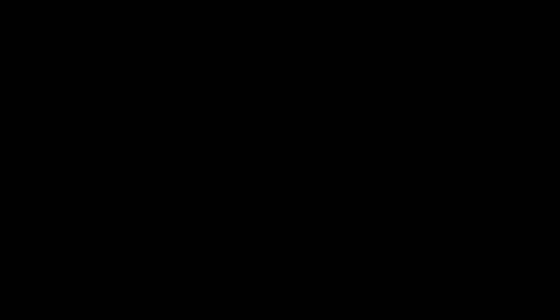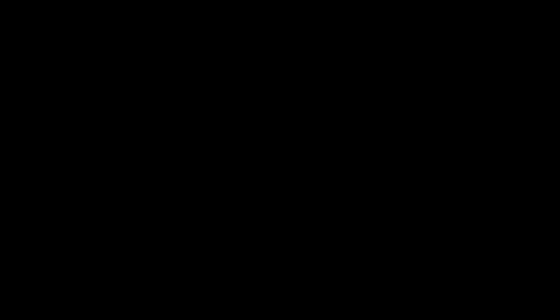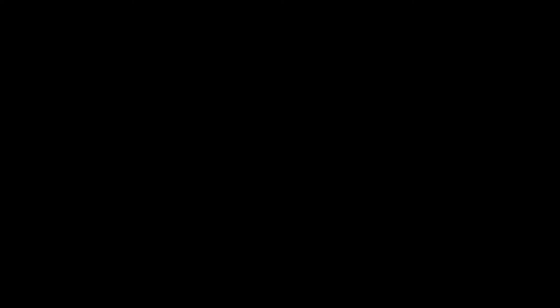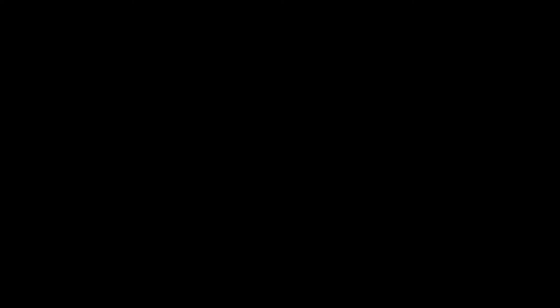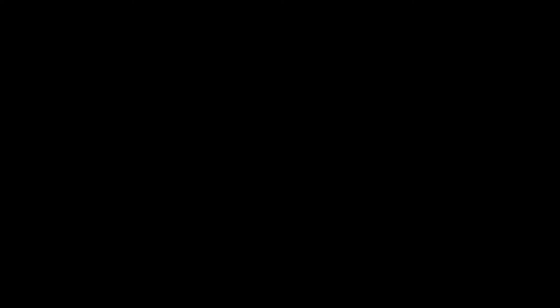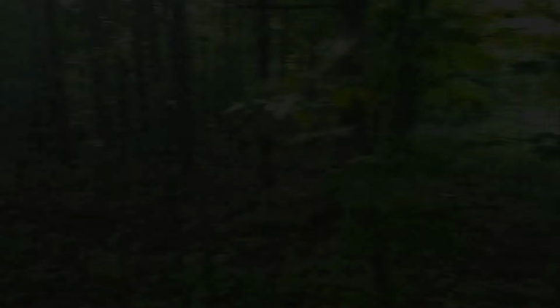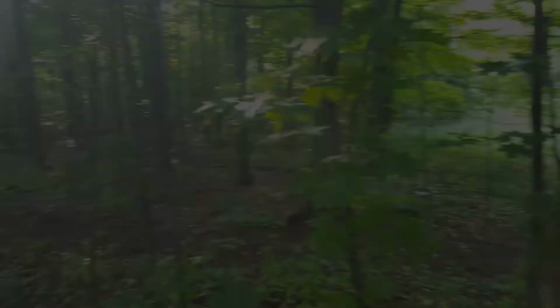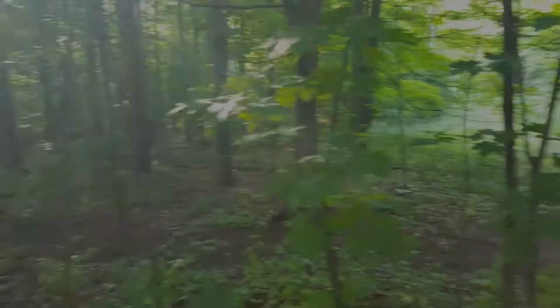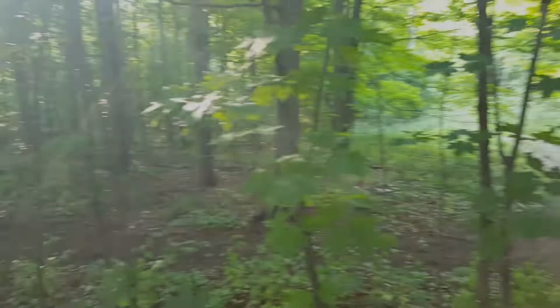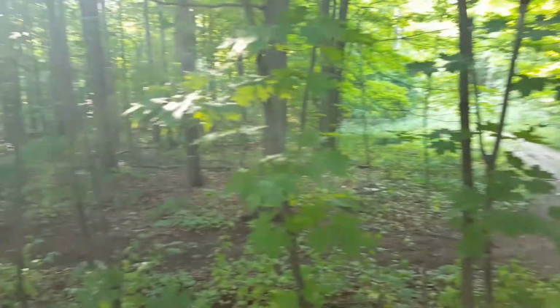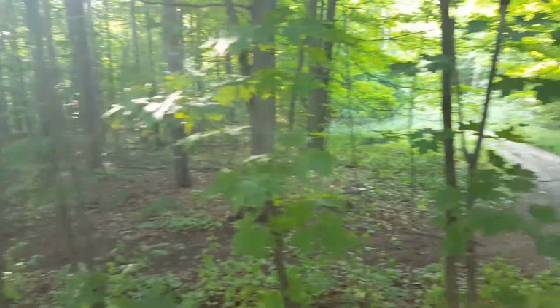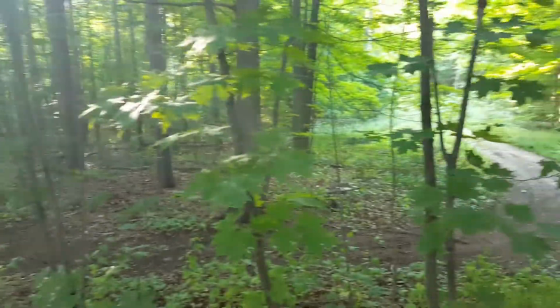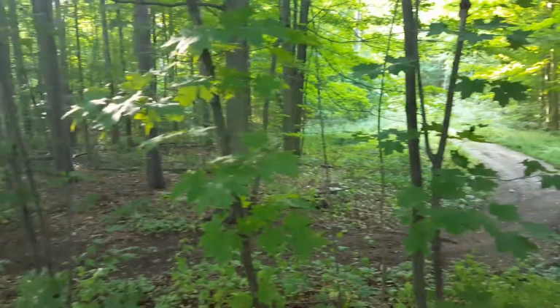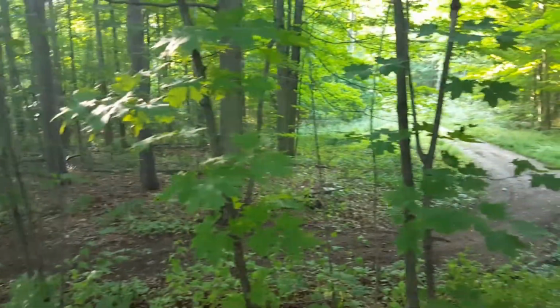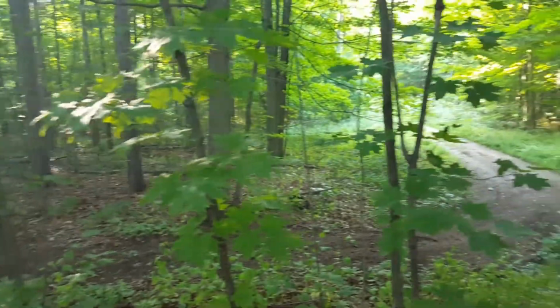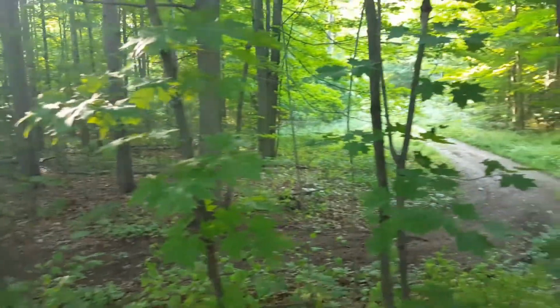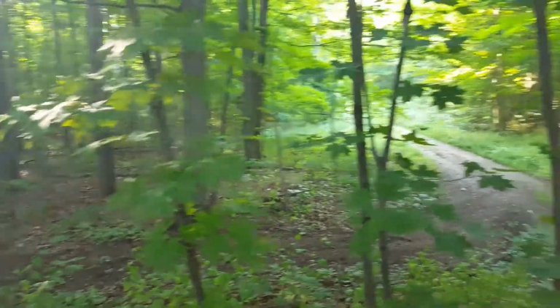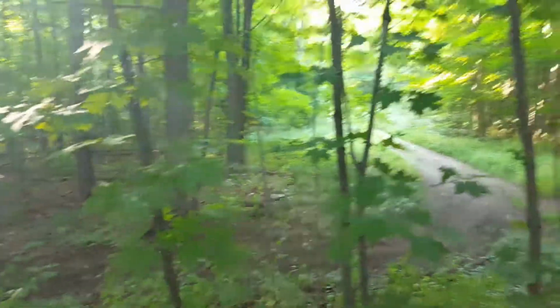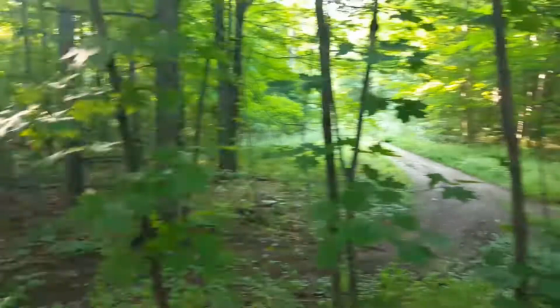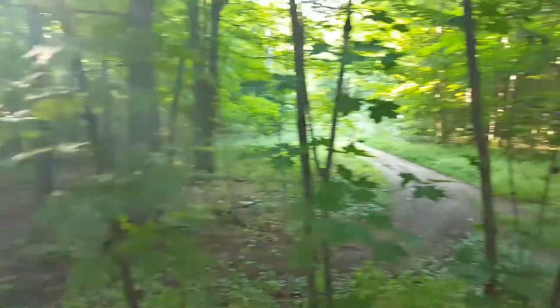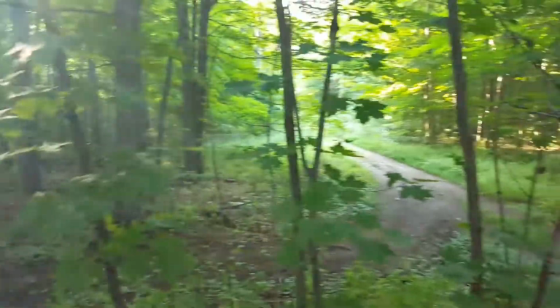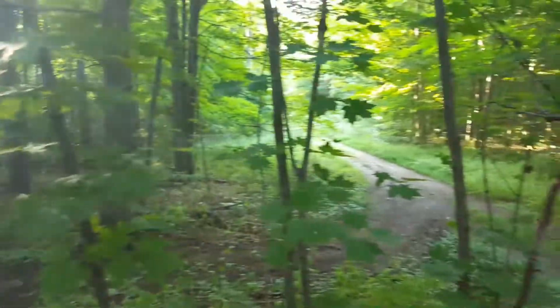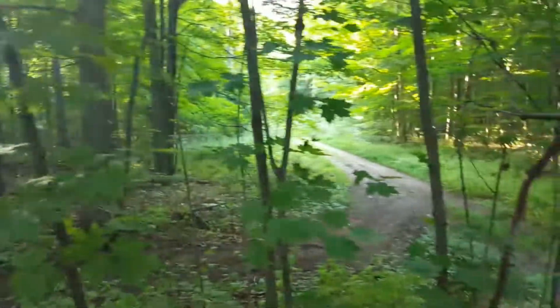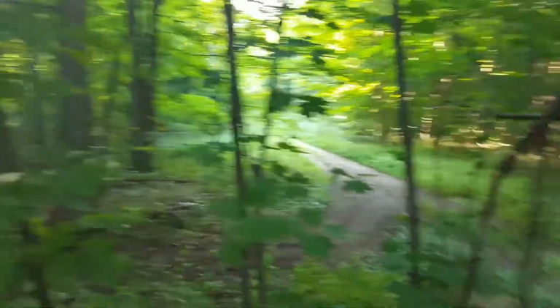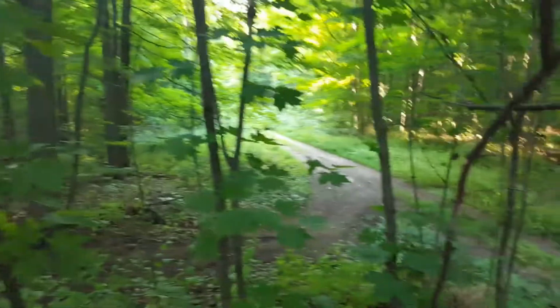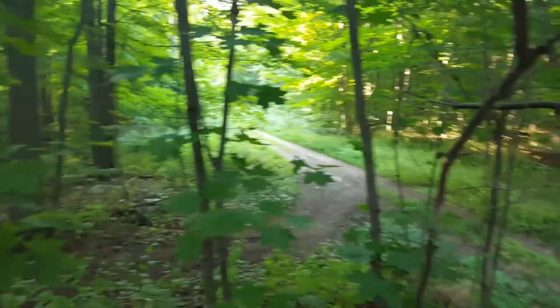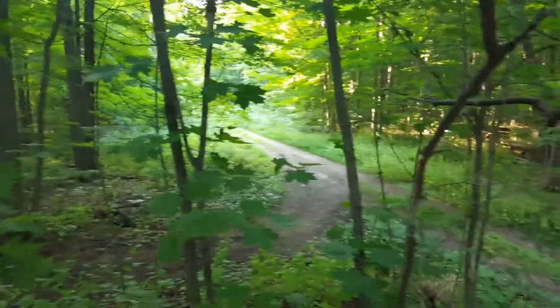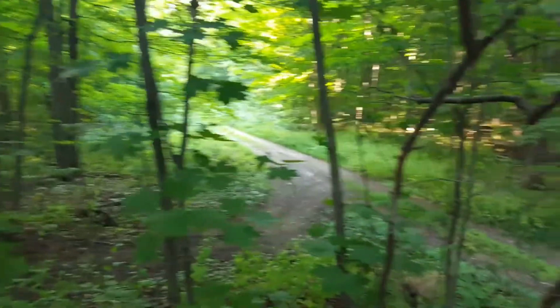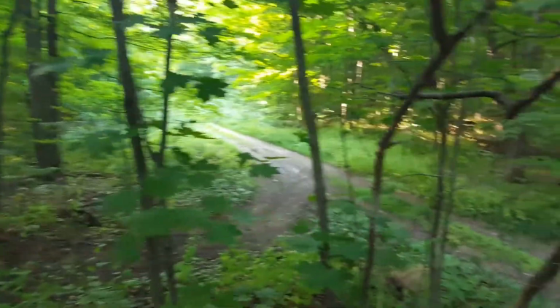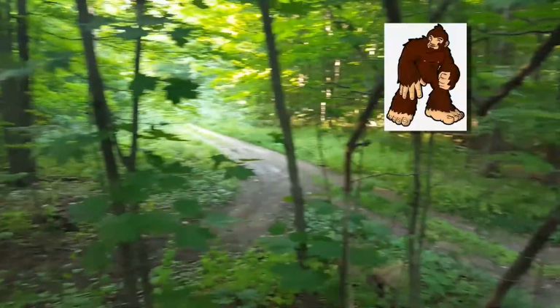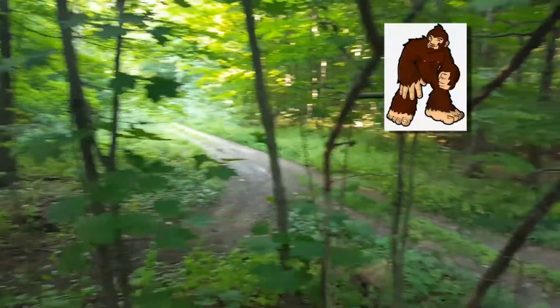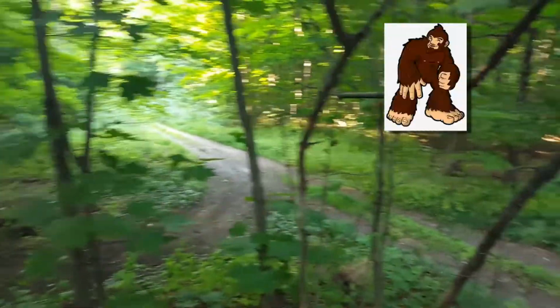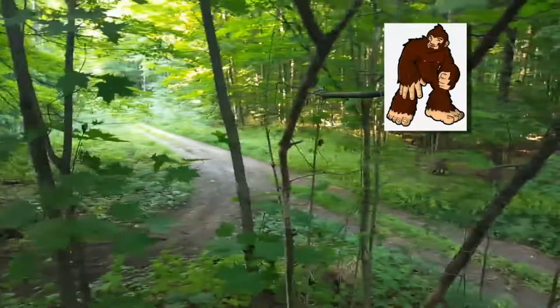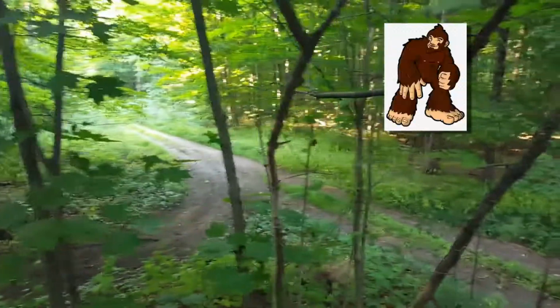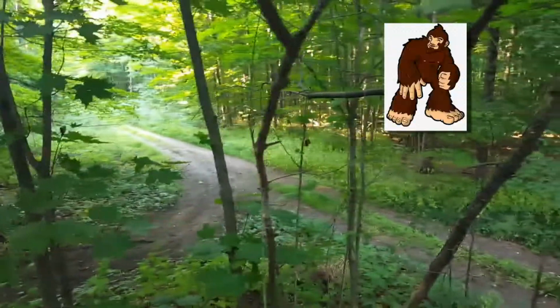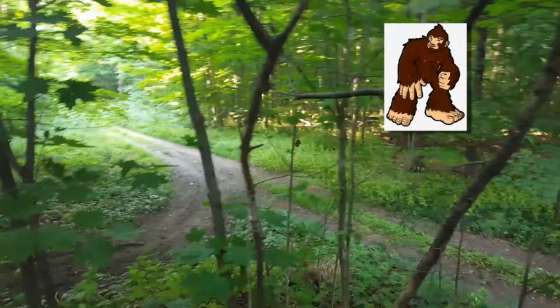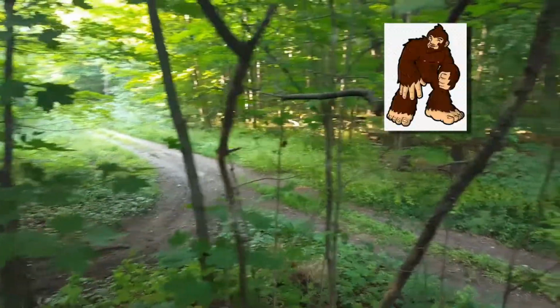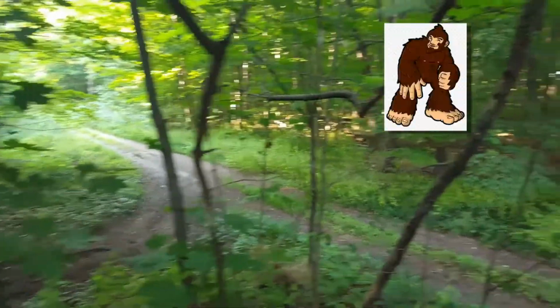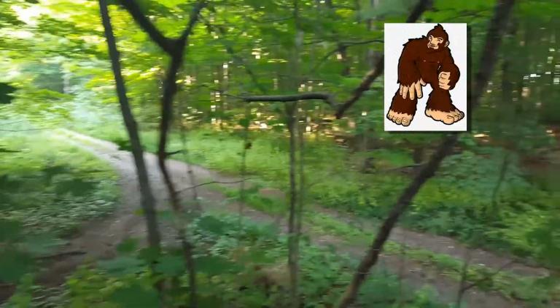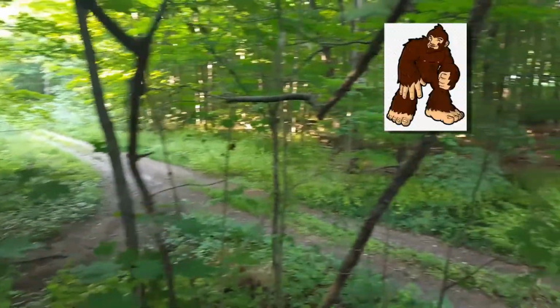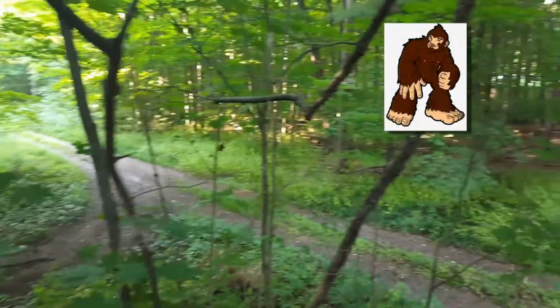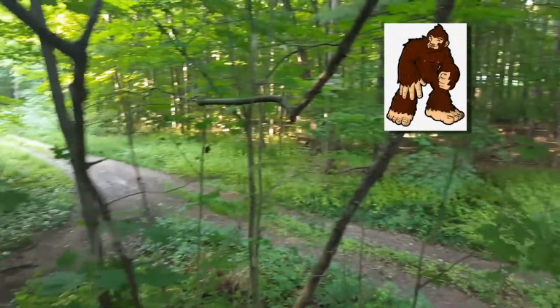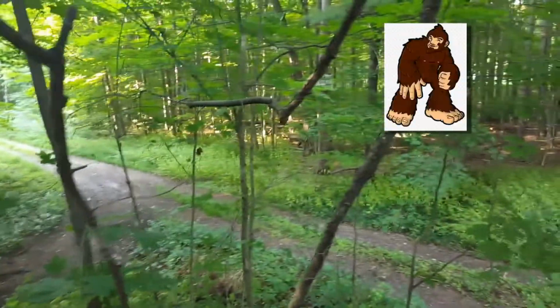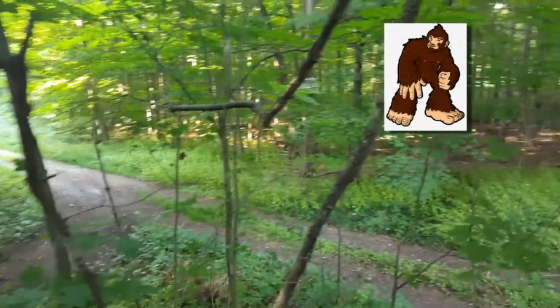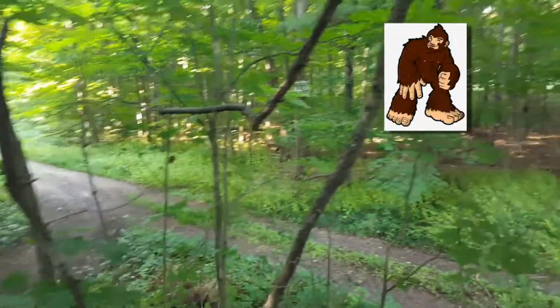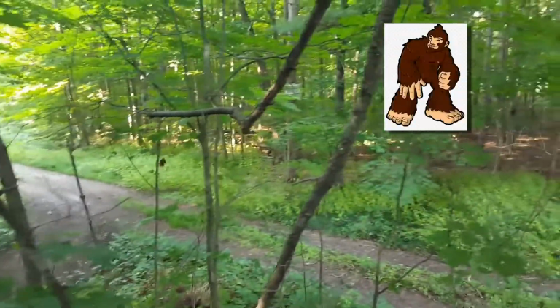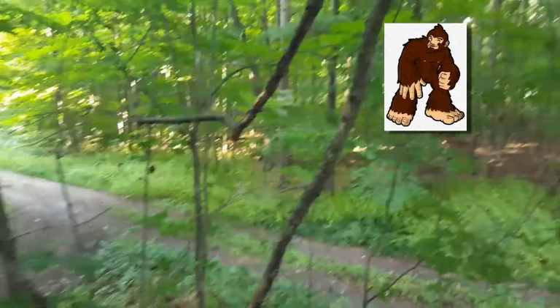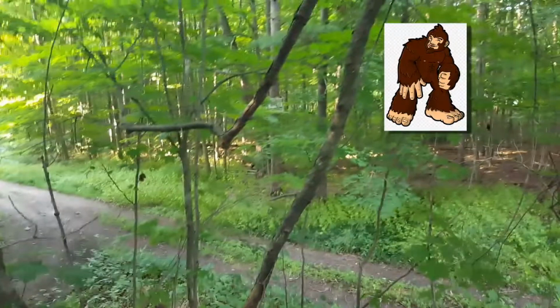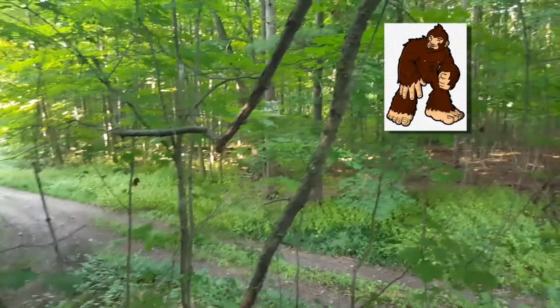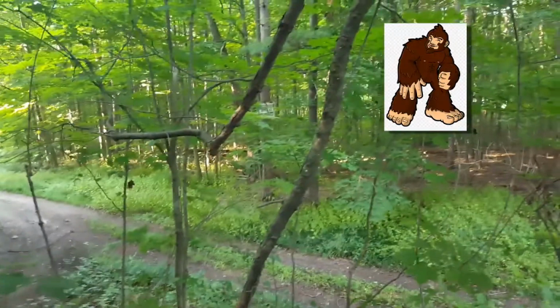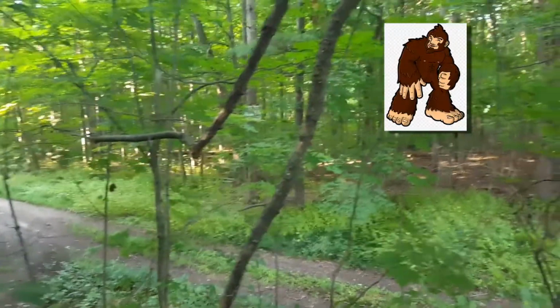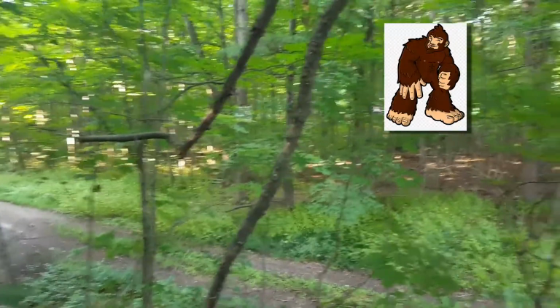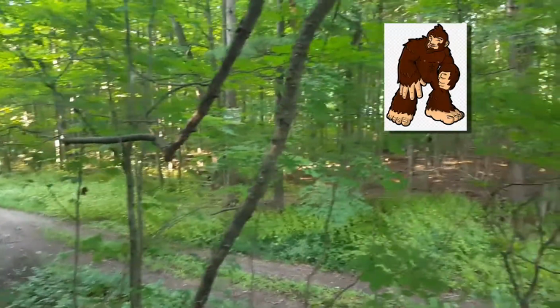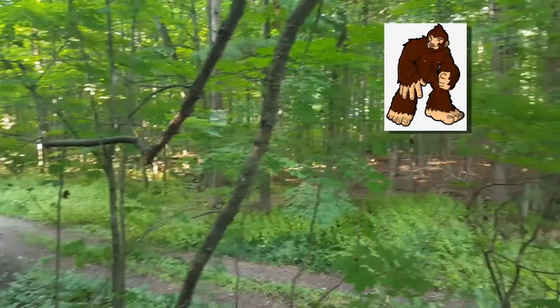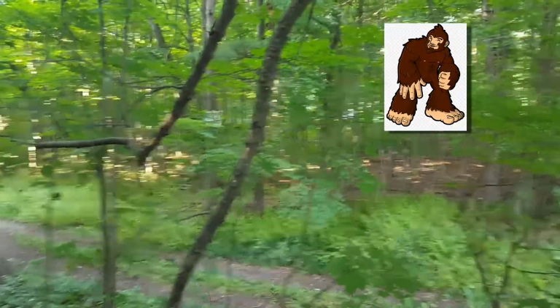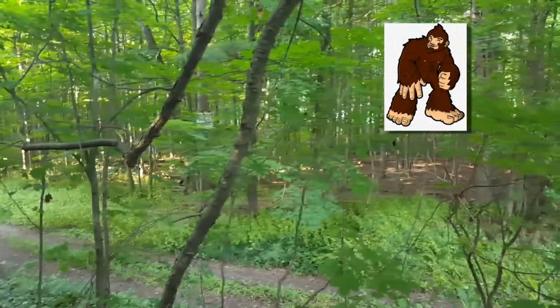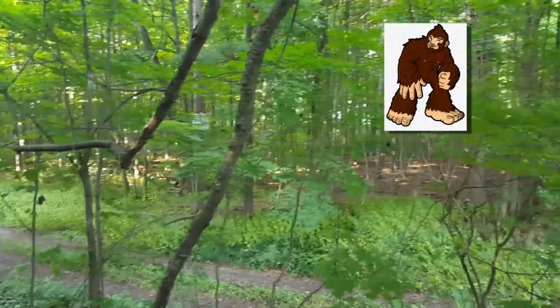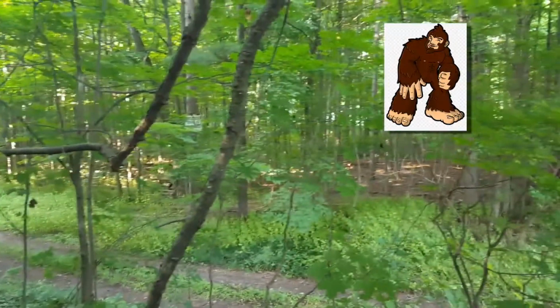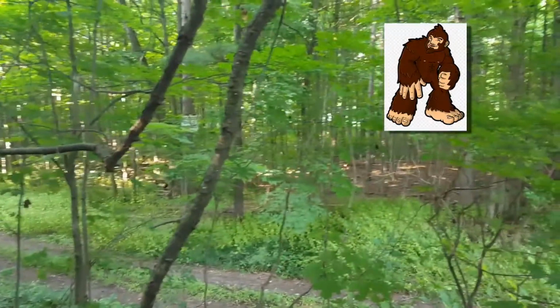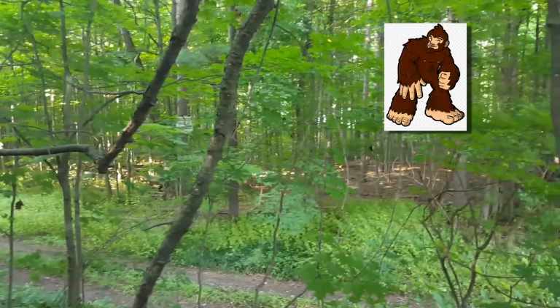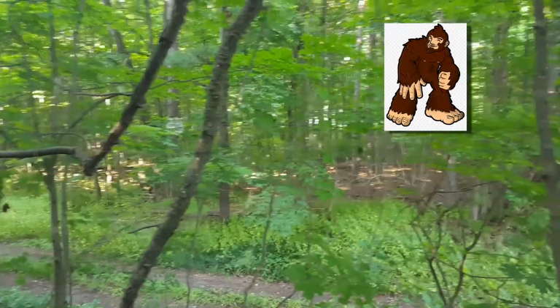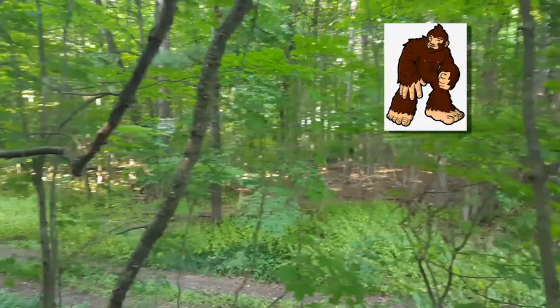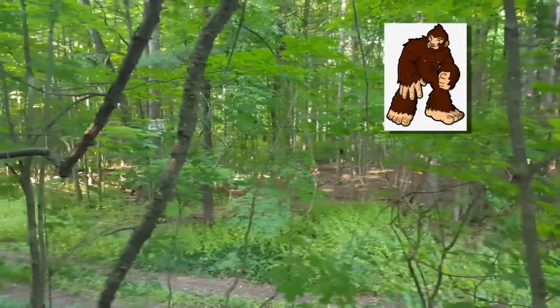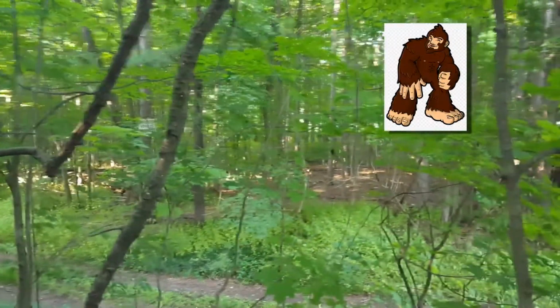Can you spot Bigfoot? He's in the woods someplace. Next, I'm geocaching with SimRebel.